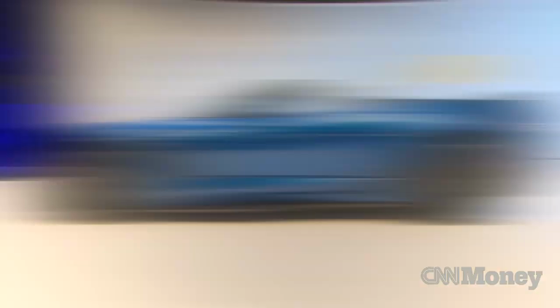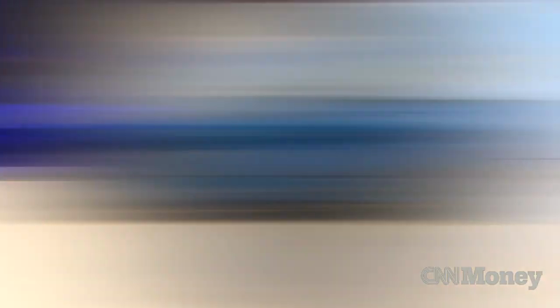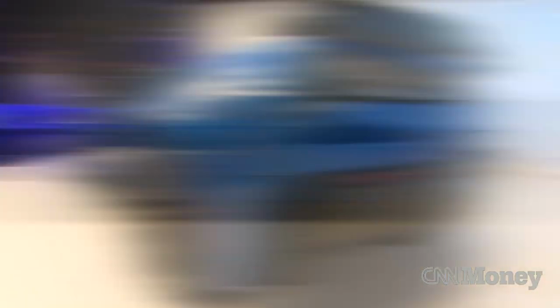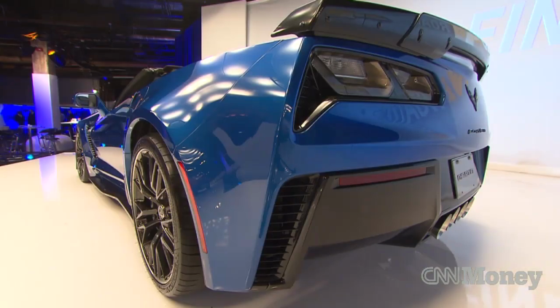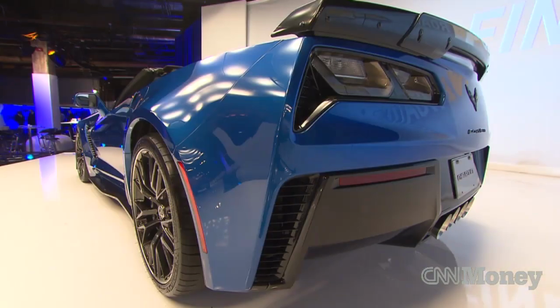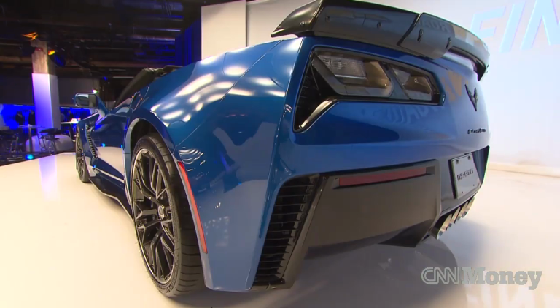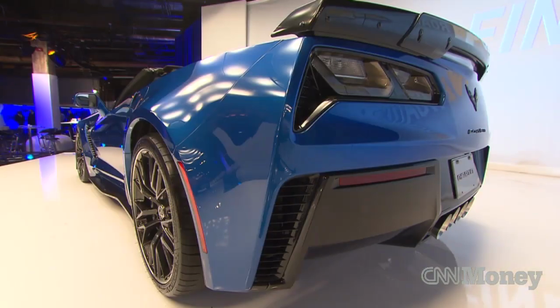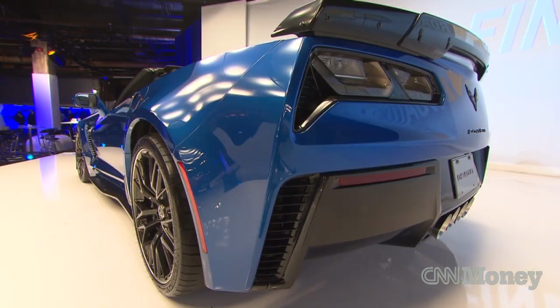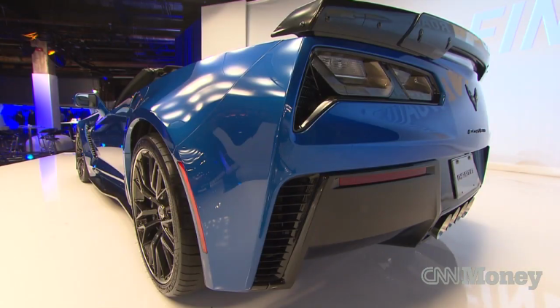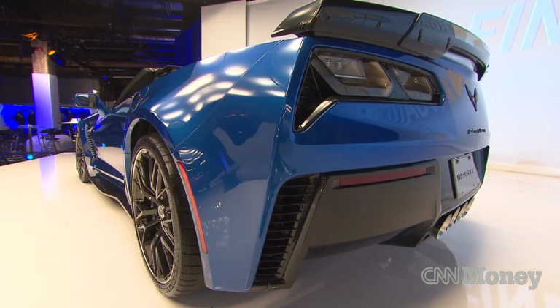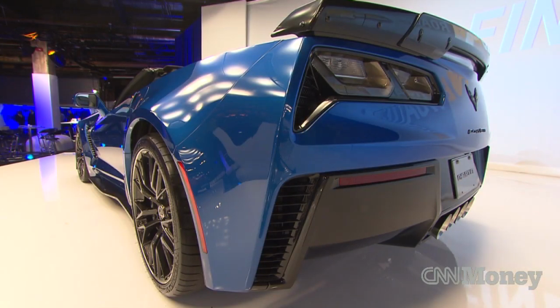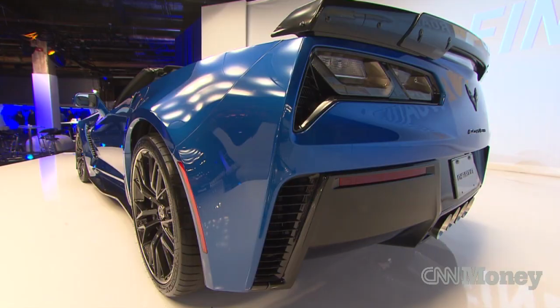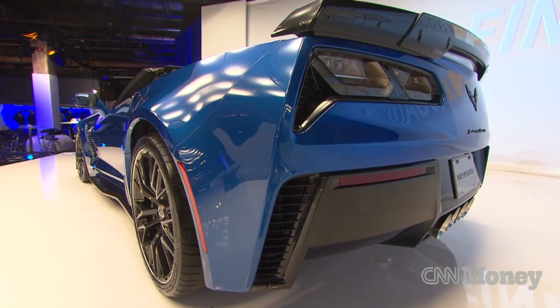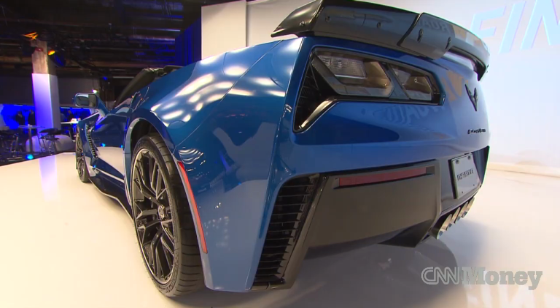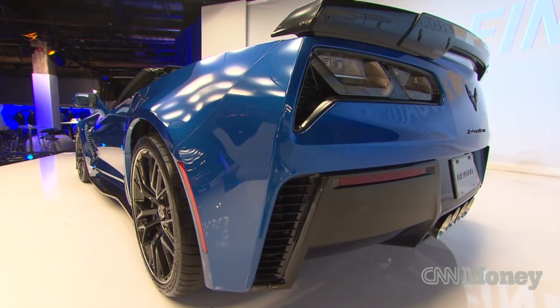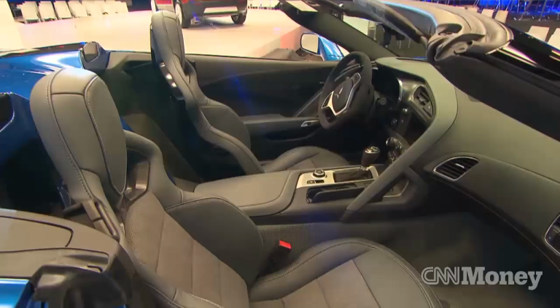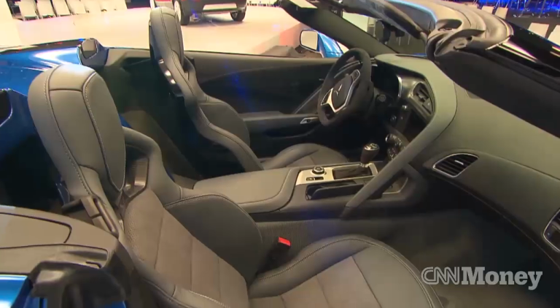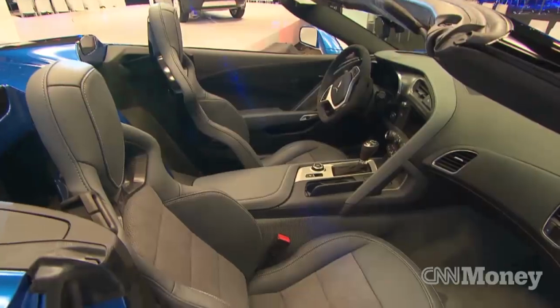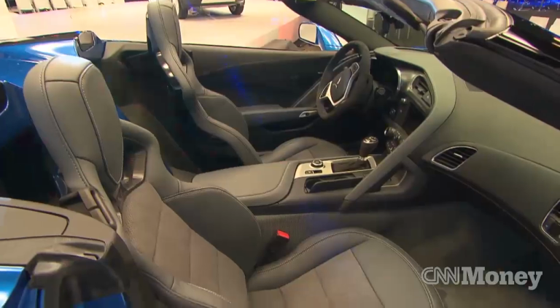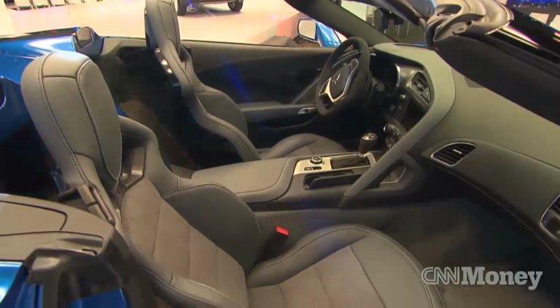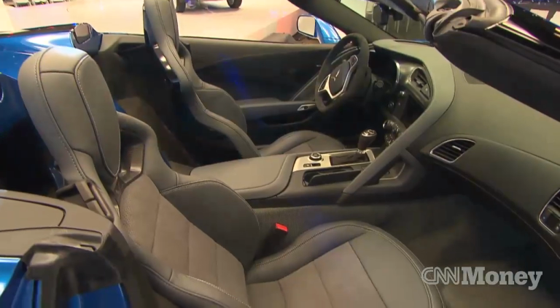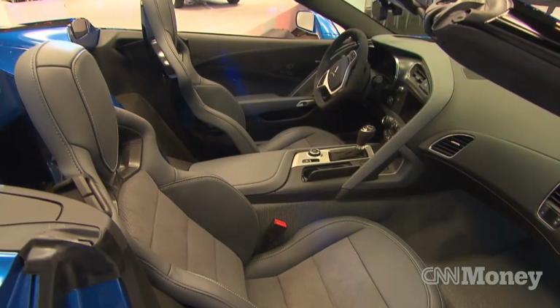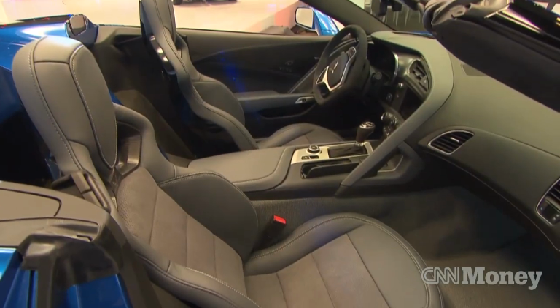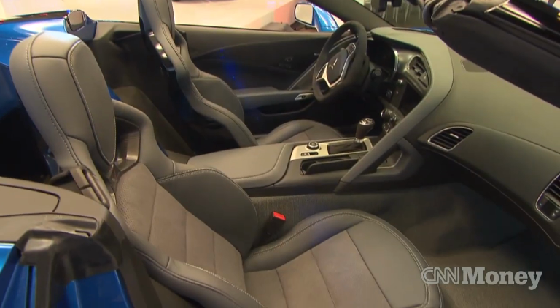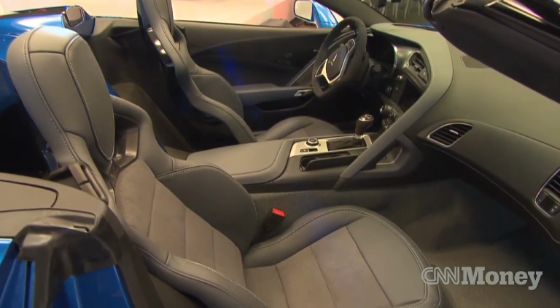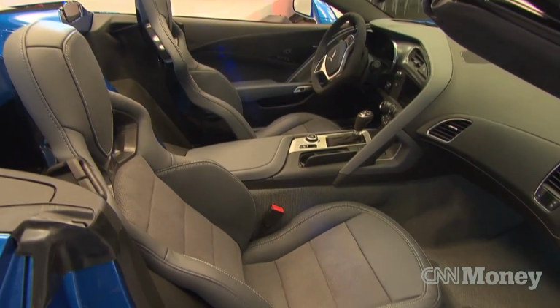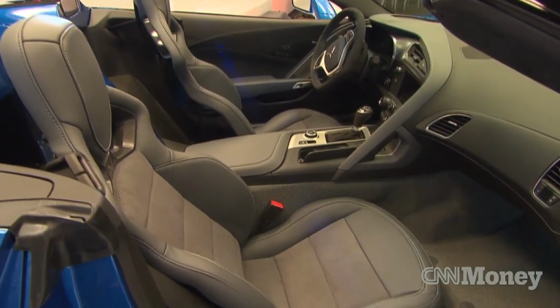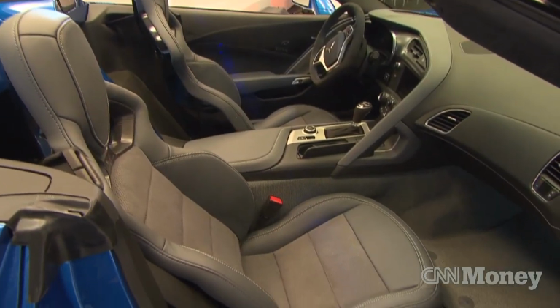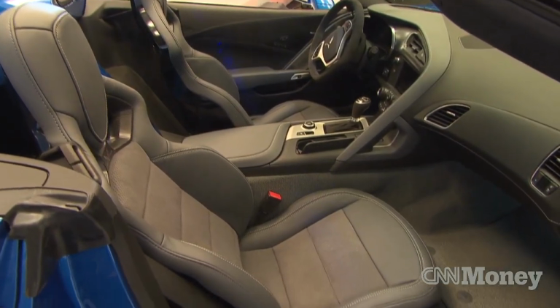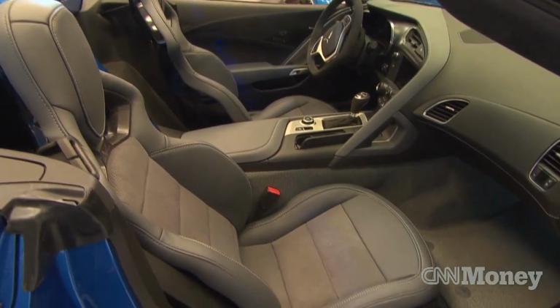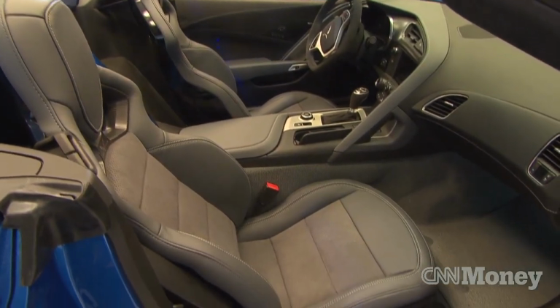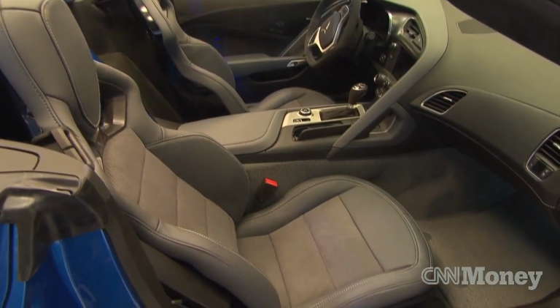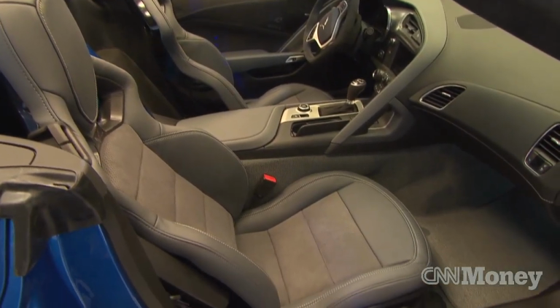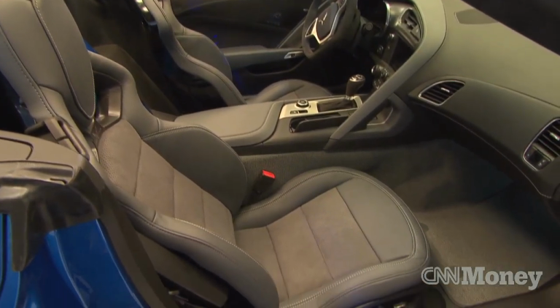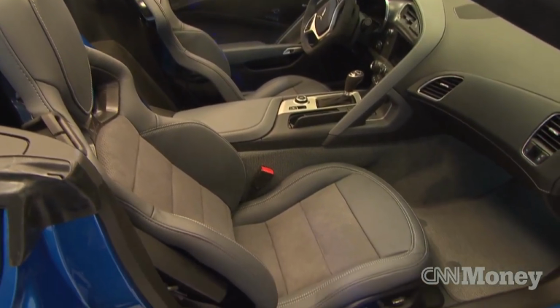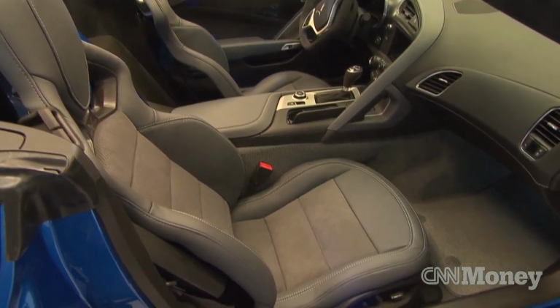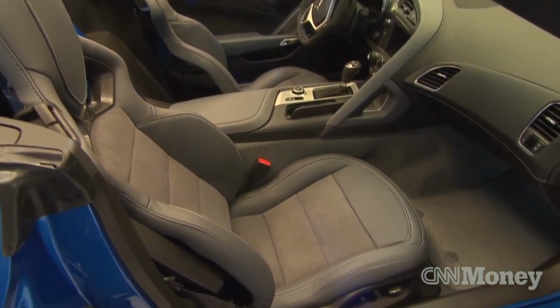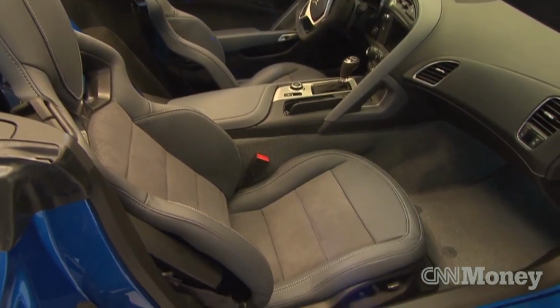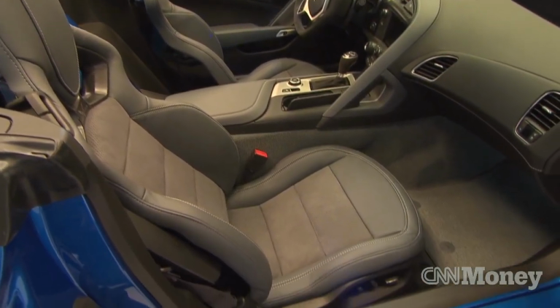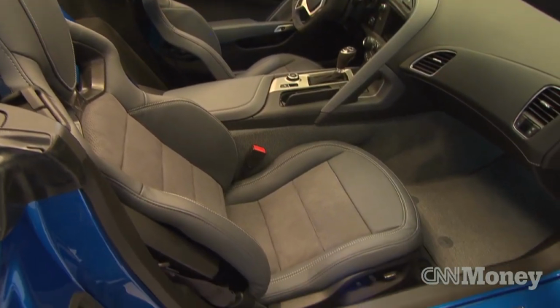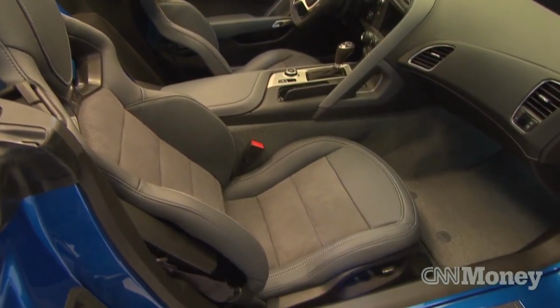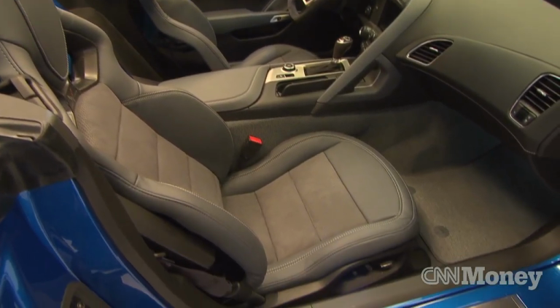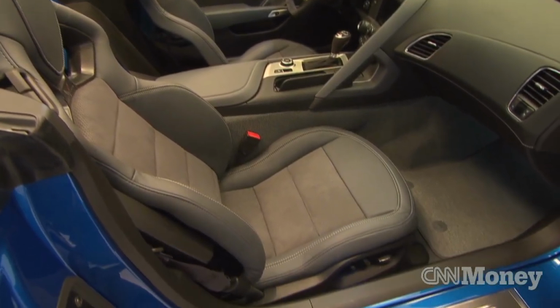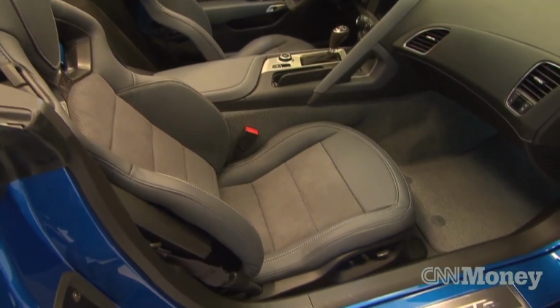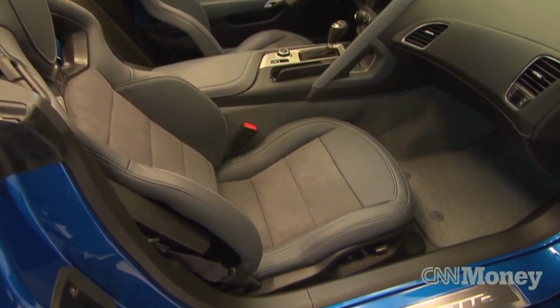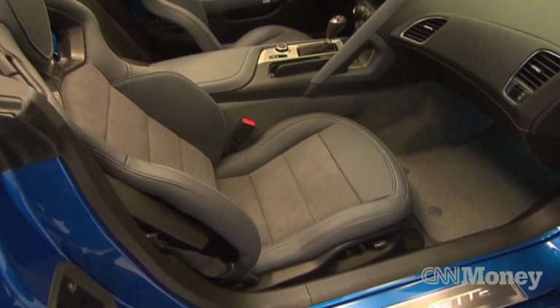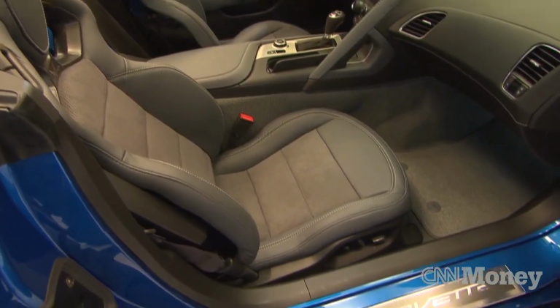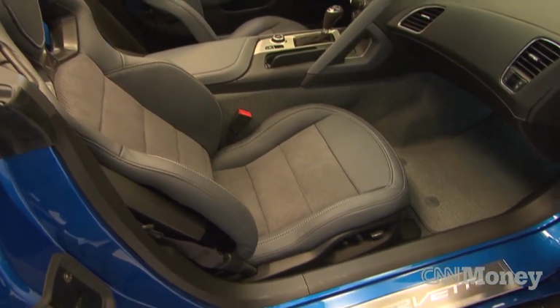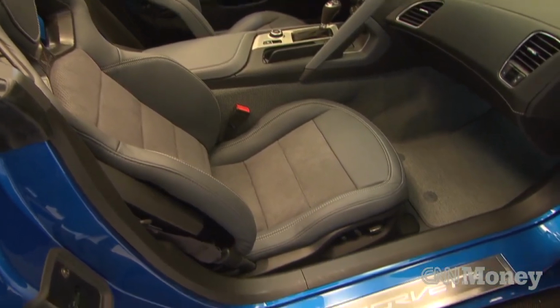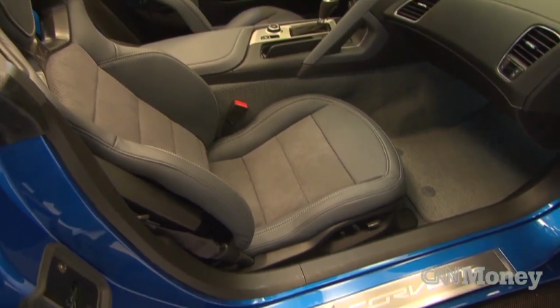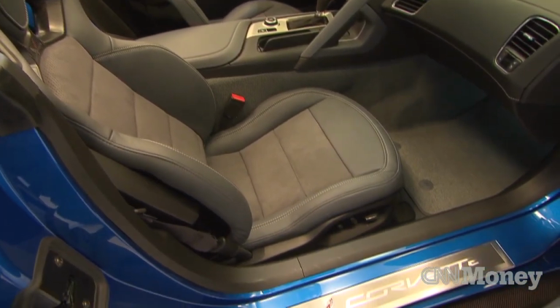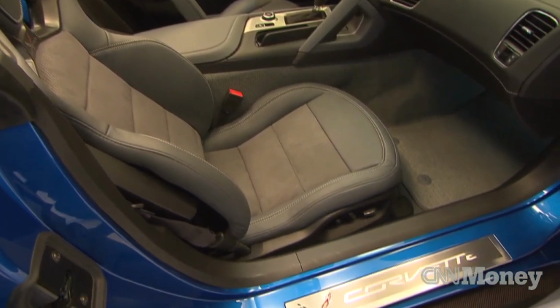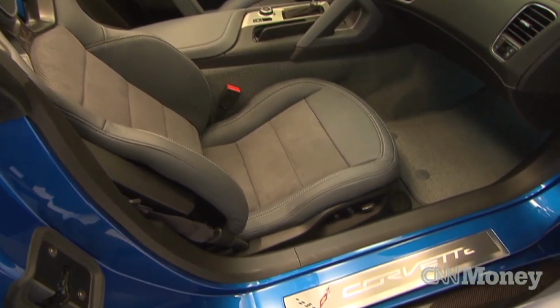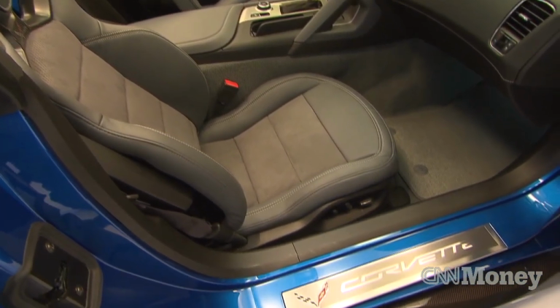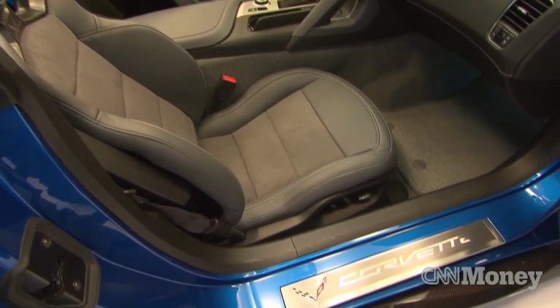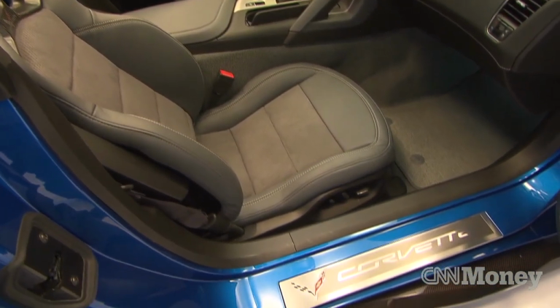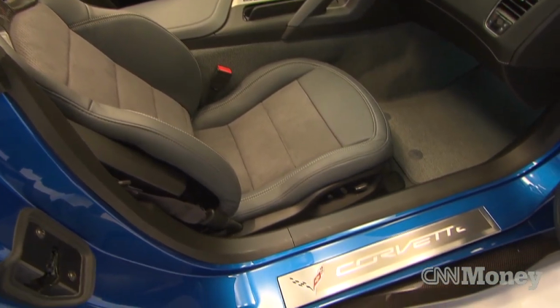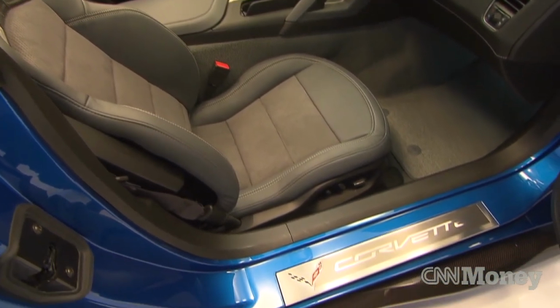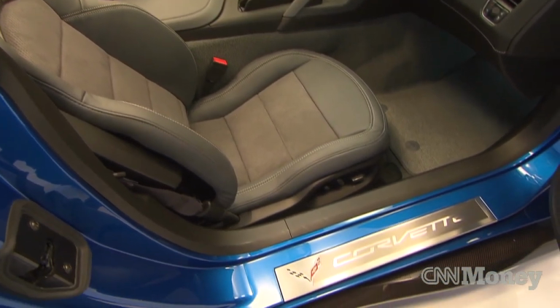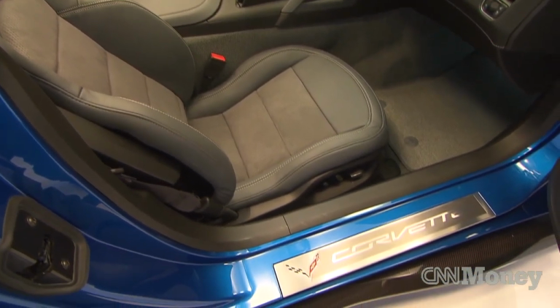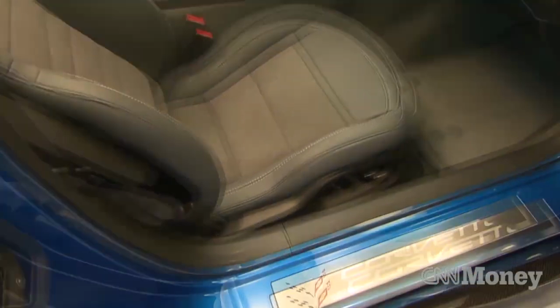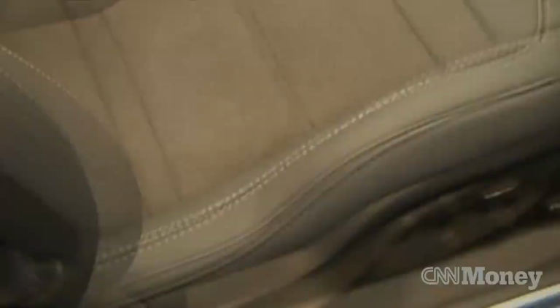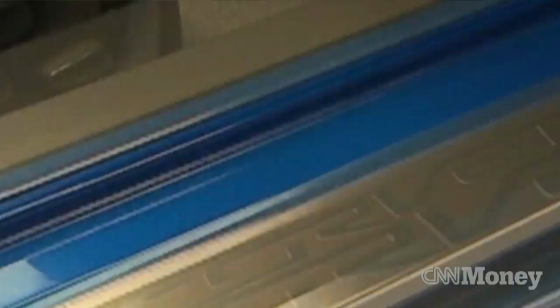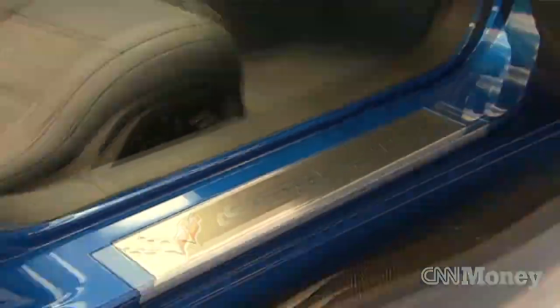The new Z06 will go on sale around the beginning of next year. How much it'll cost? Well, that we're going to have to wait and see.